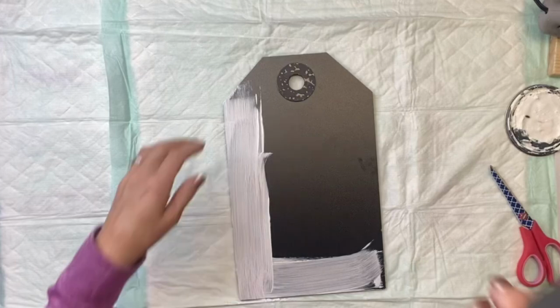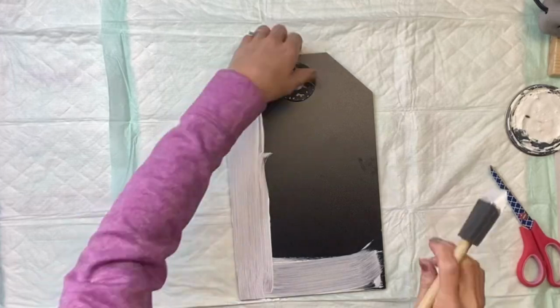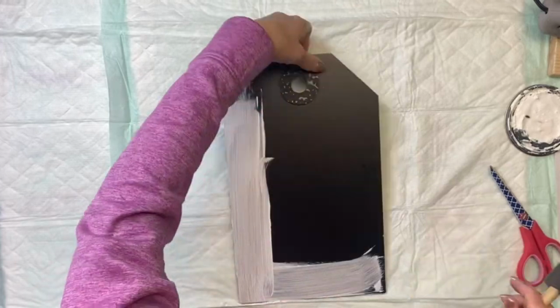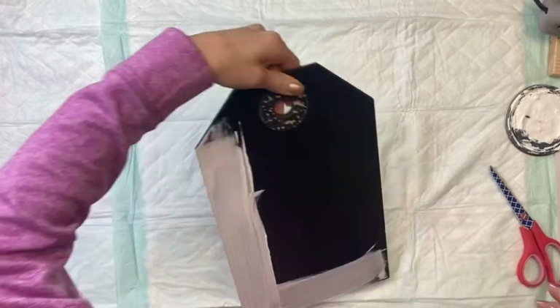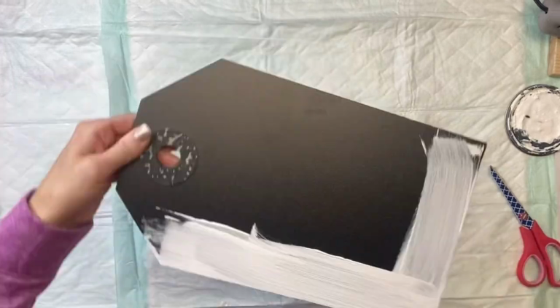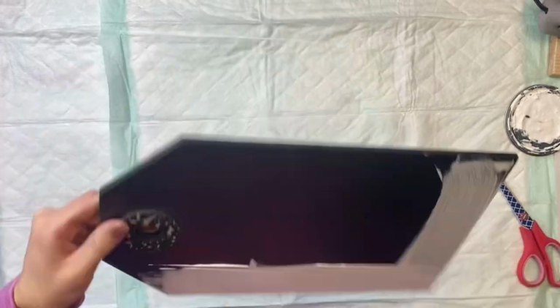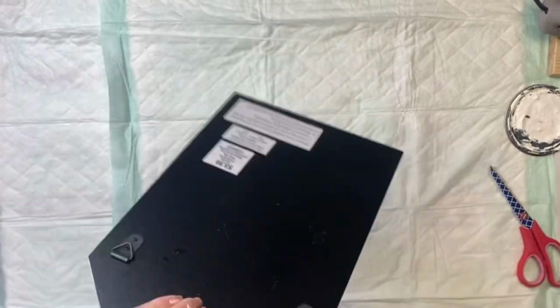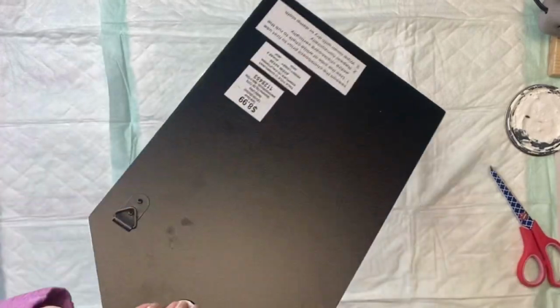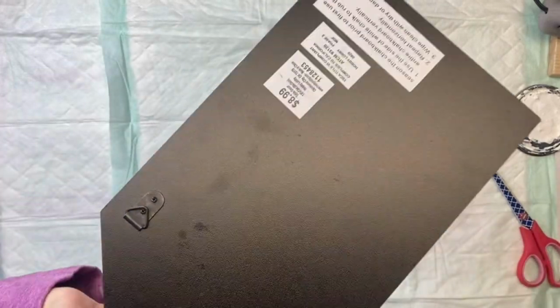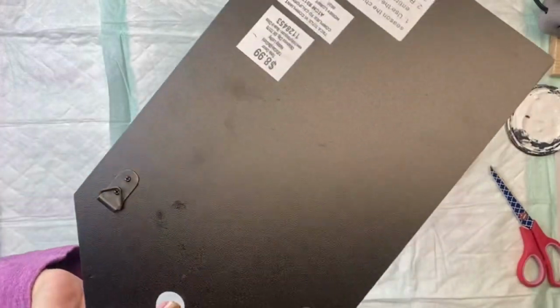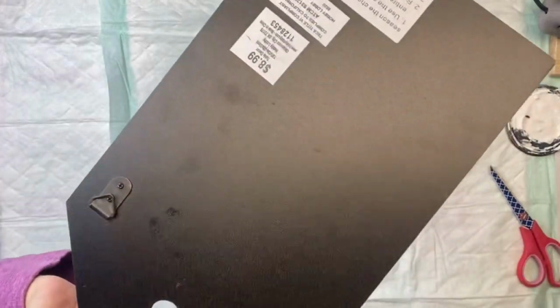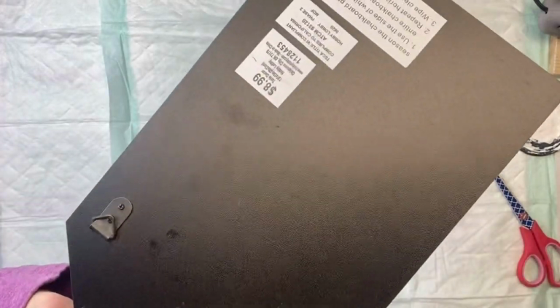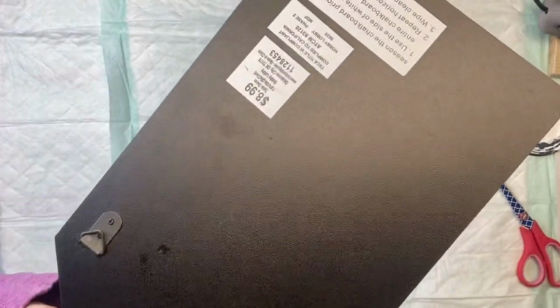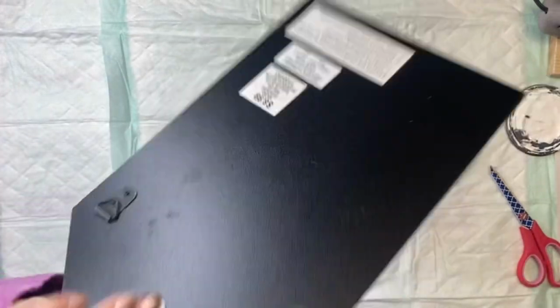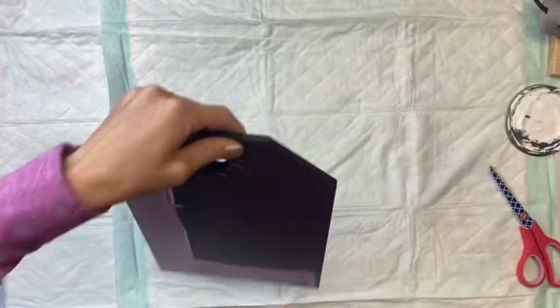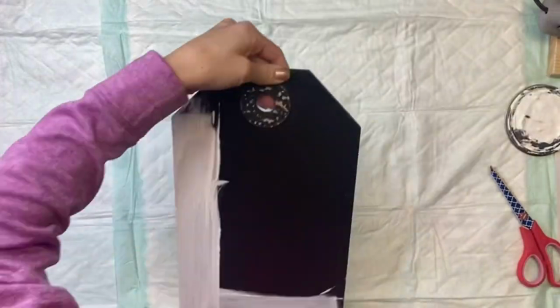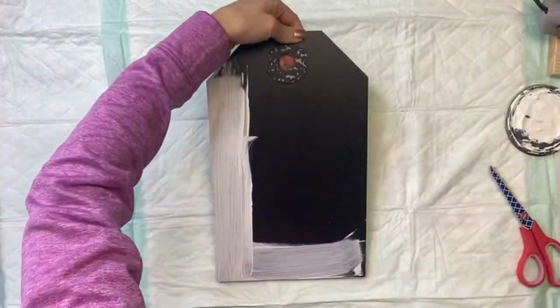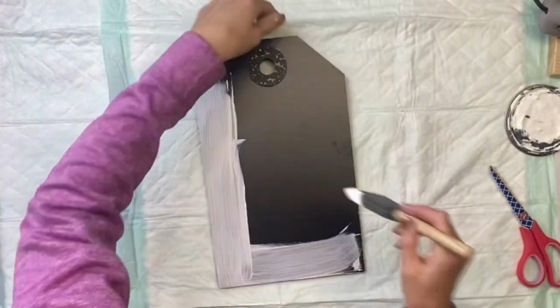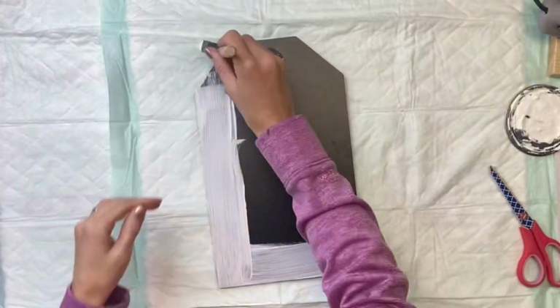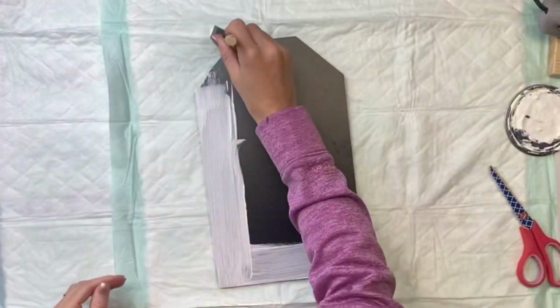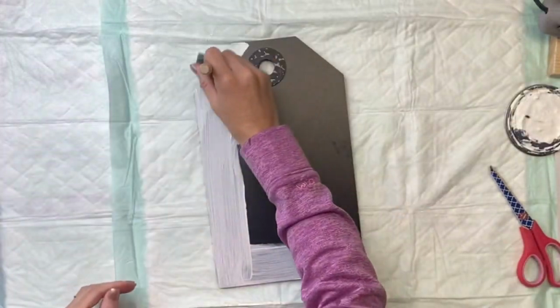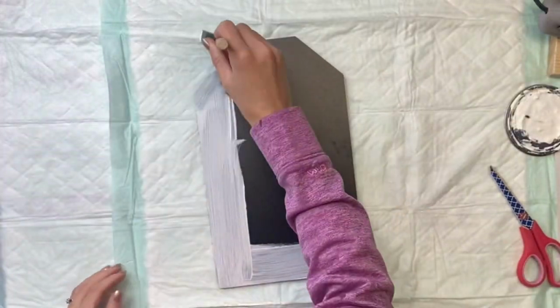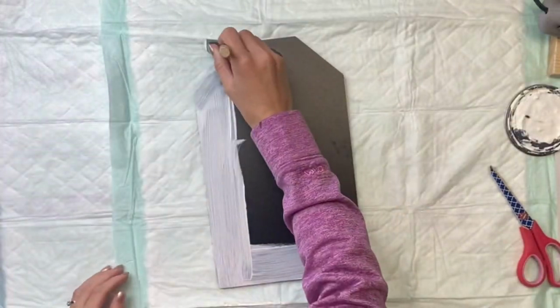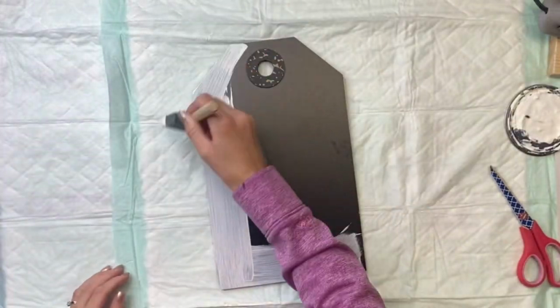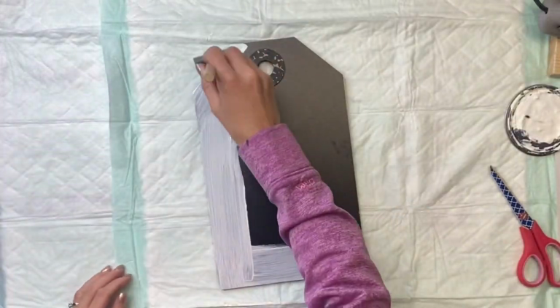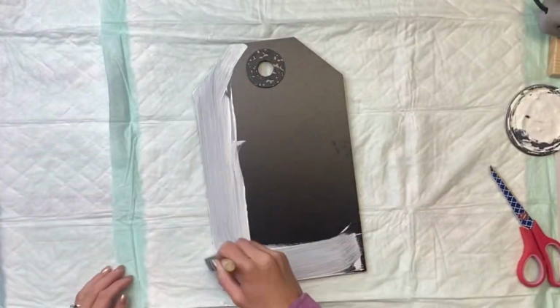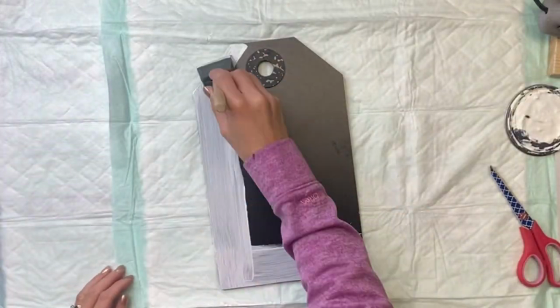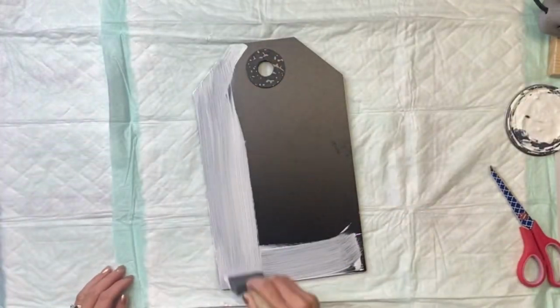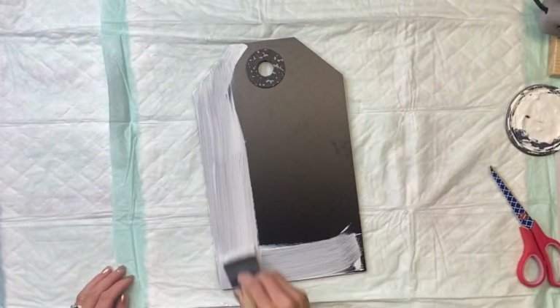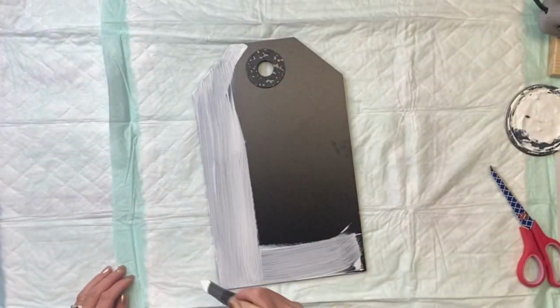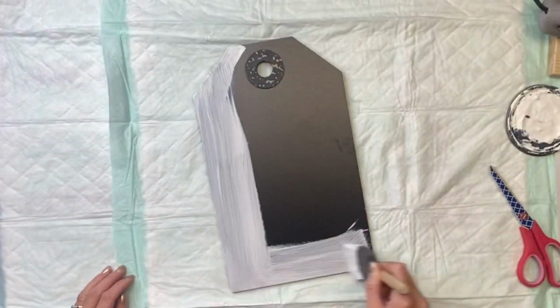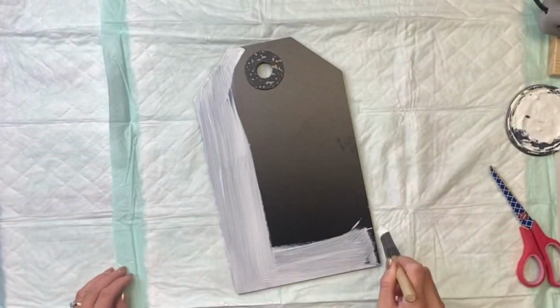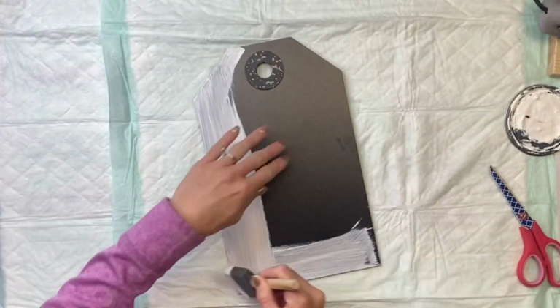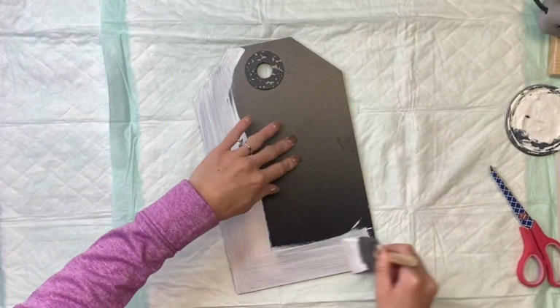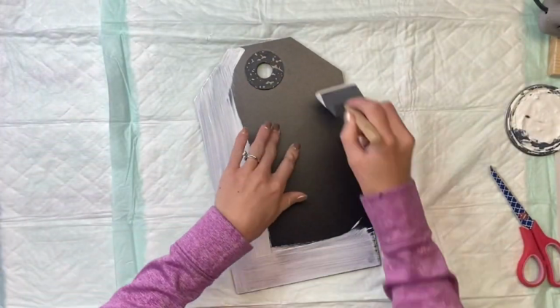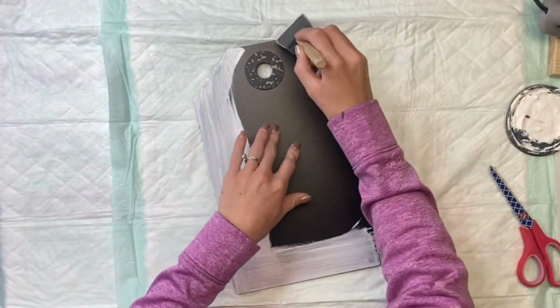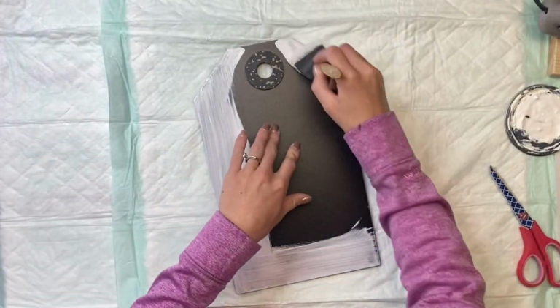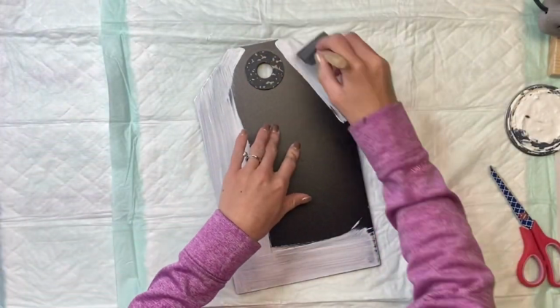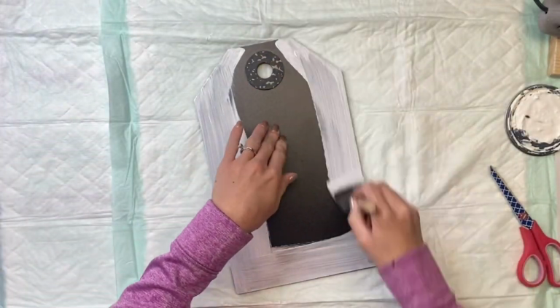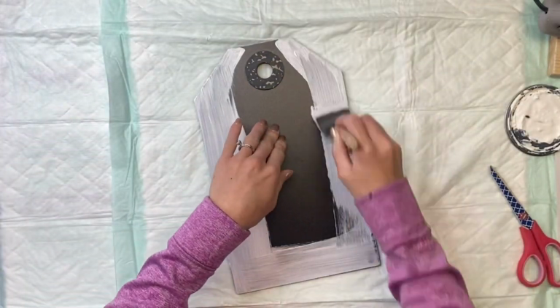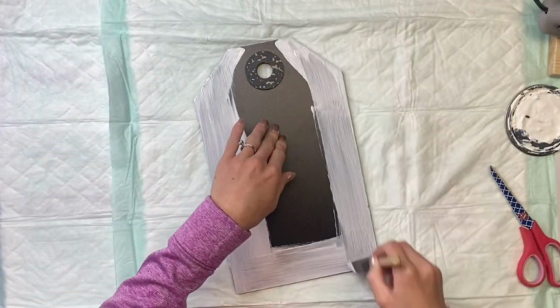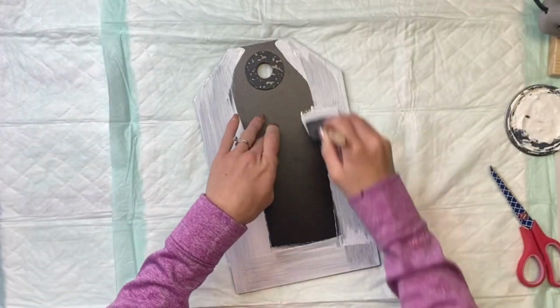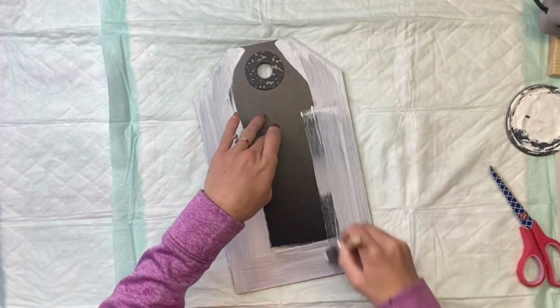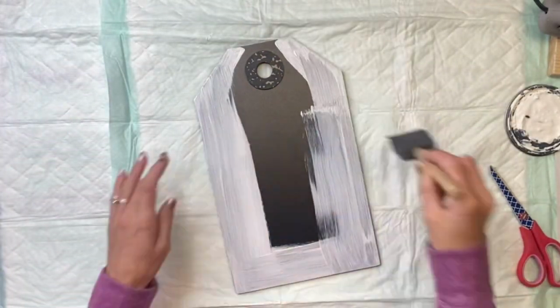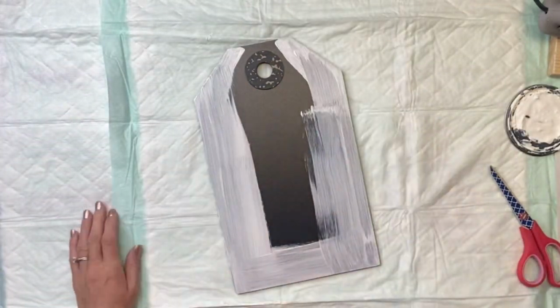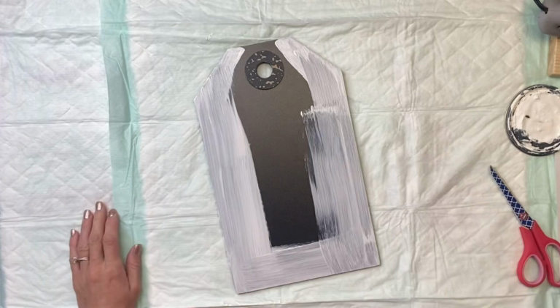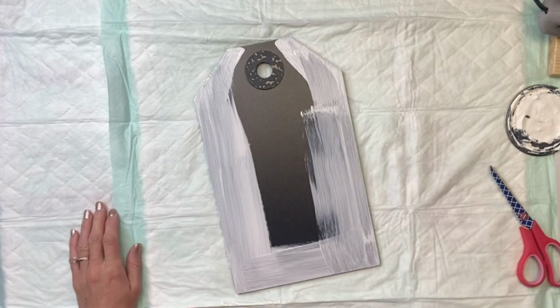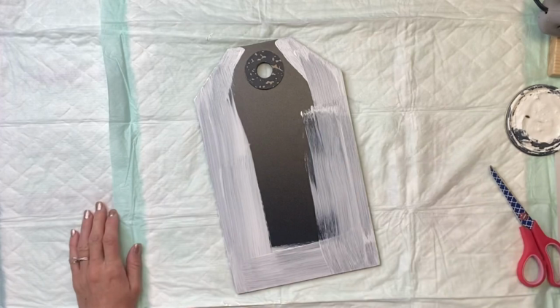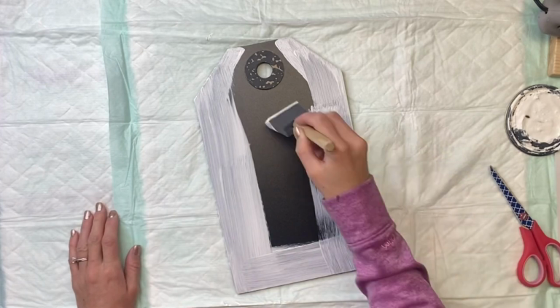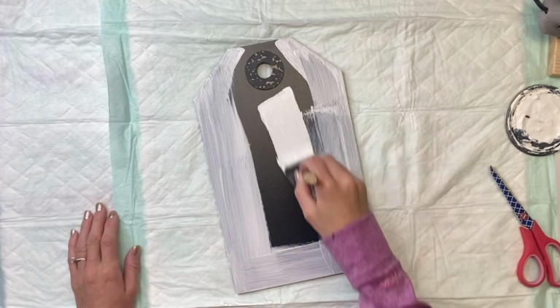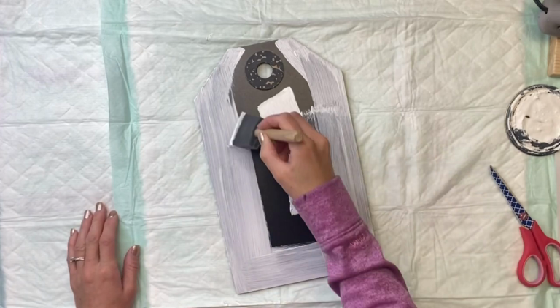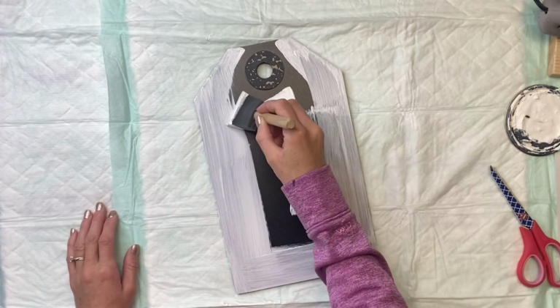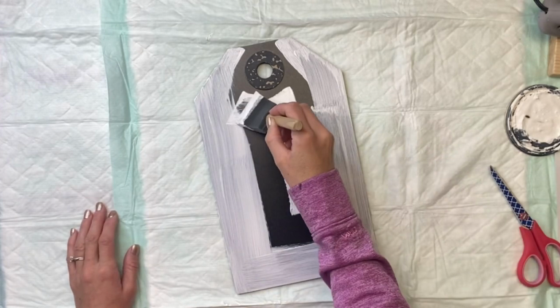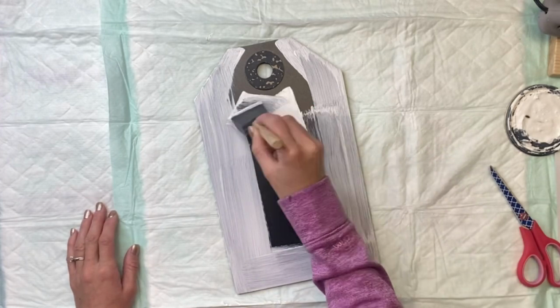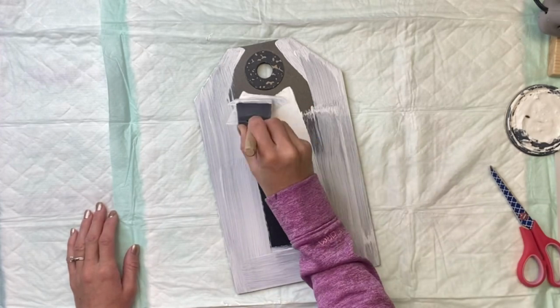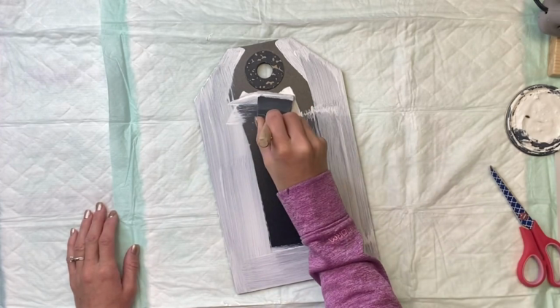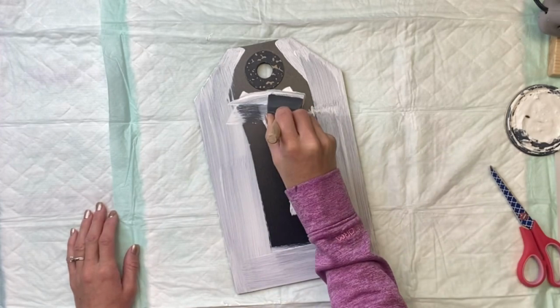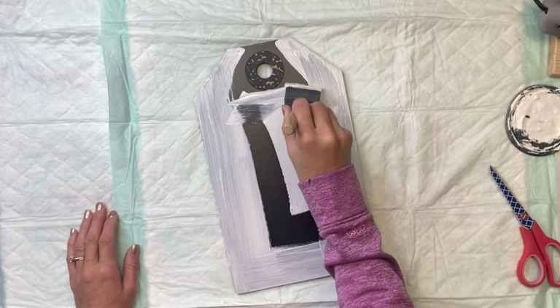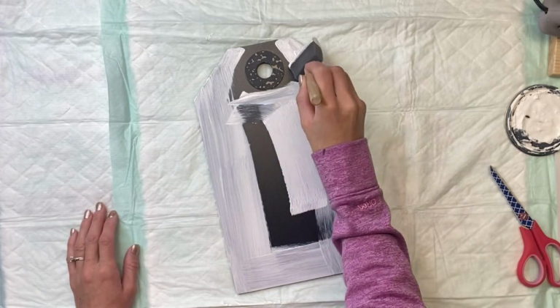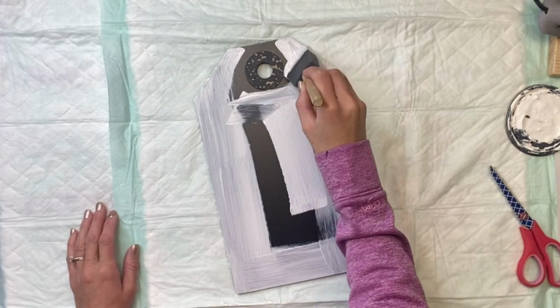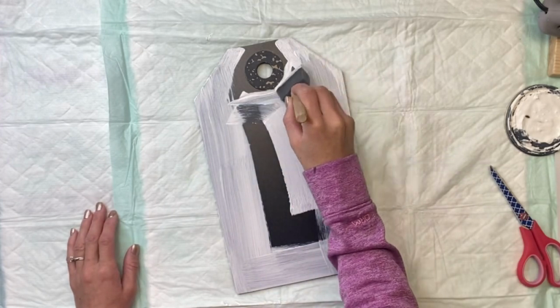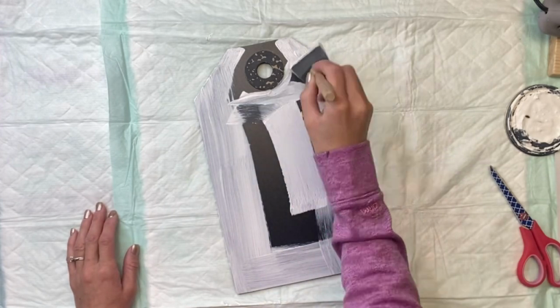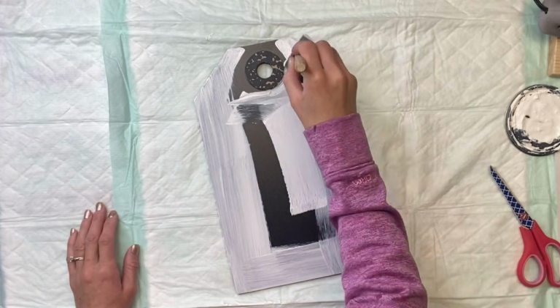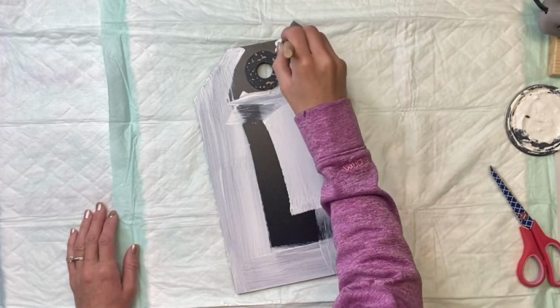I have this chalkboard tag that I got from Hobby Lobby. It was $8.99 and they do this section of their decor 50% off.